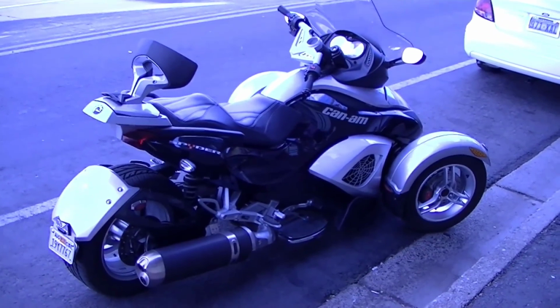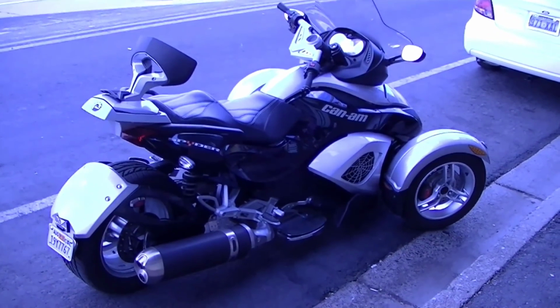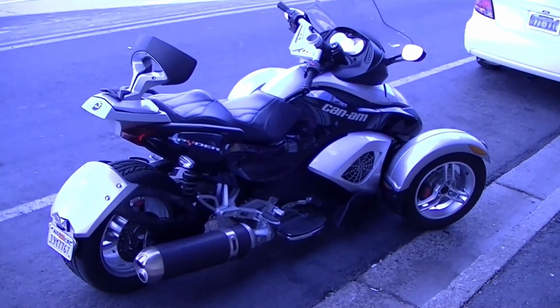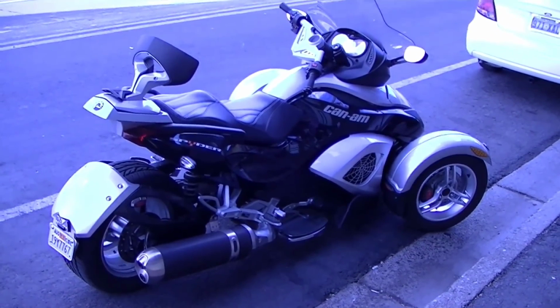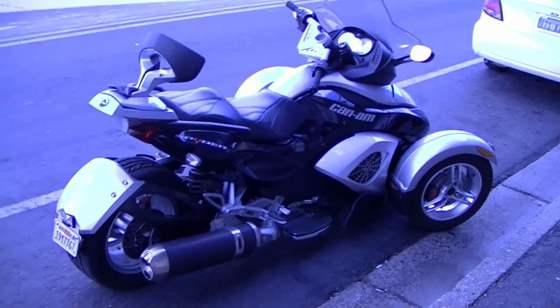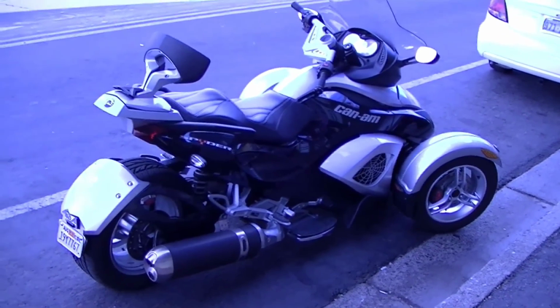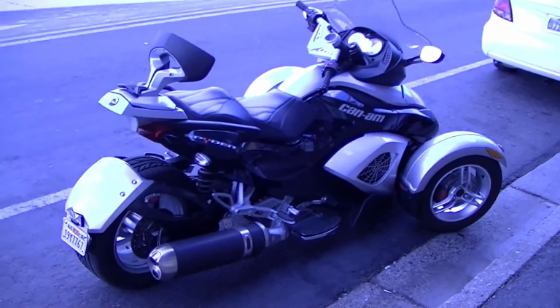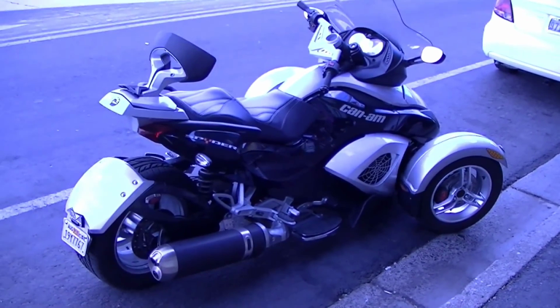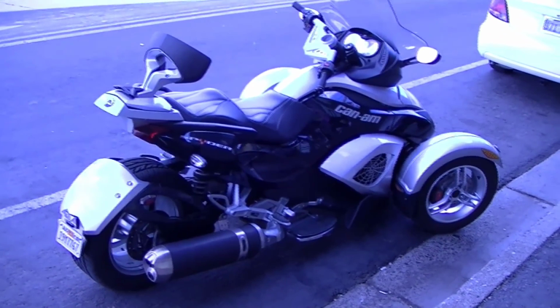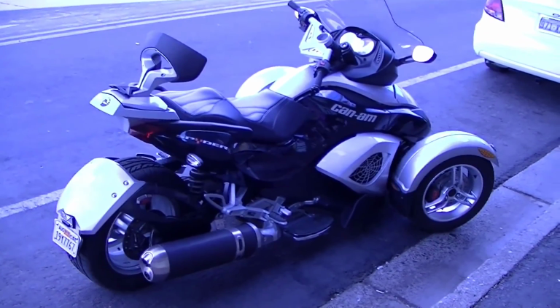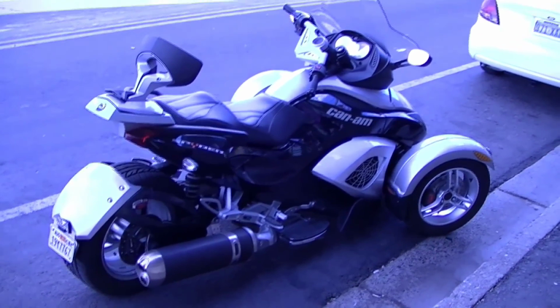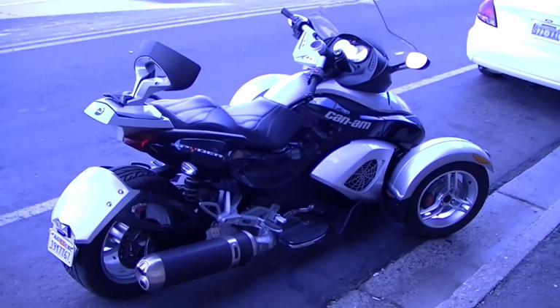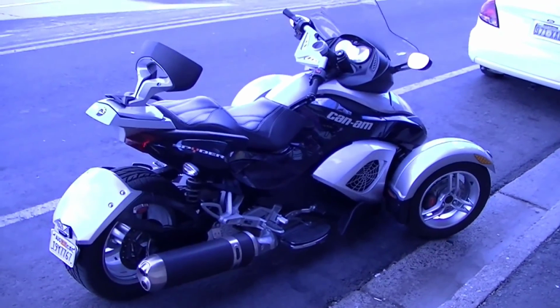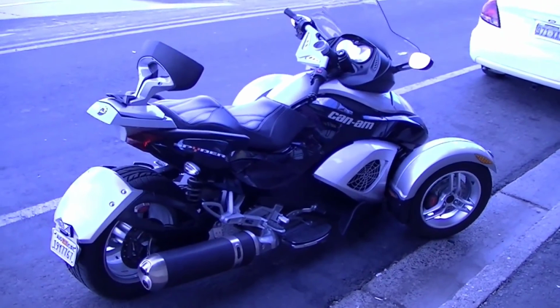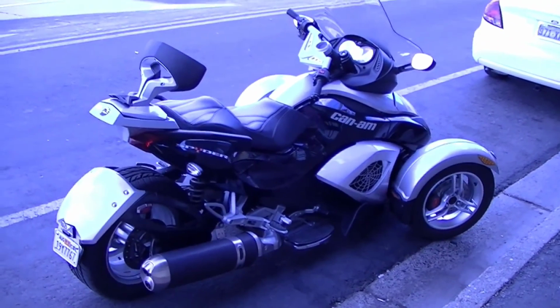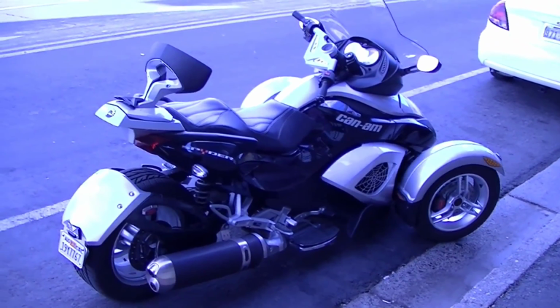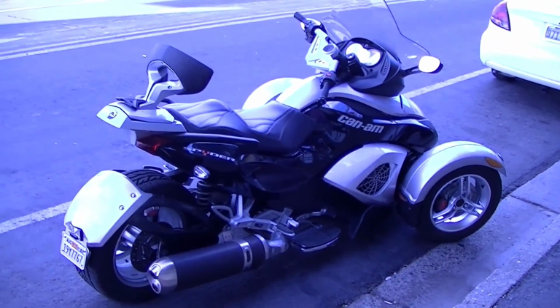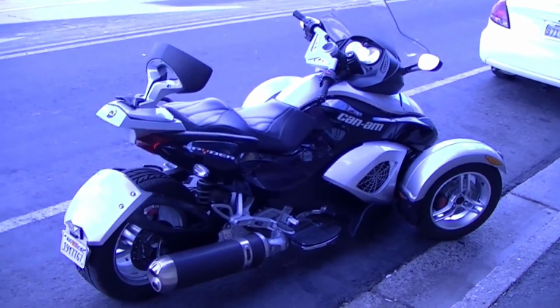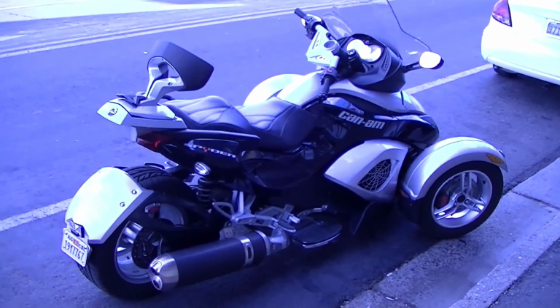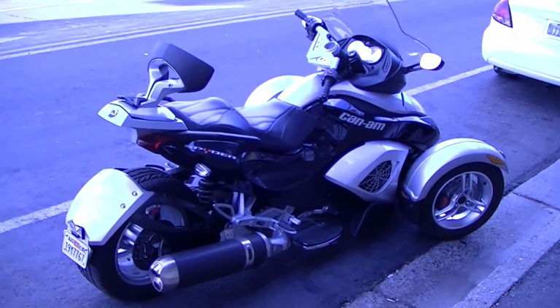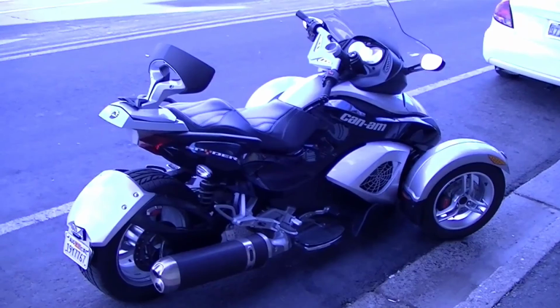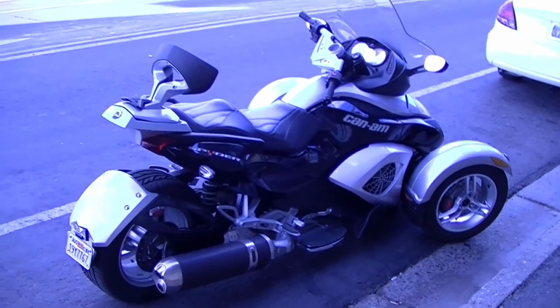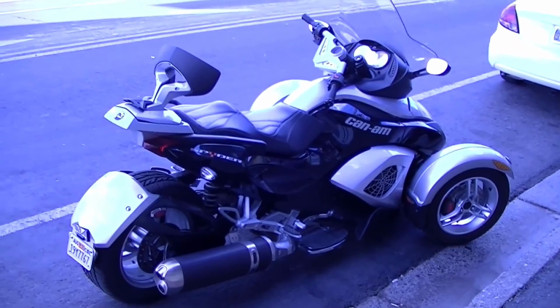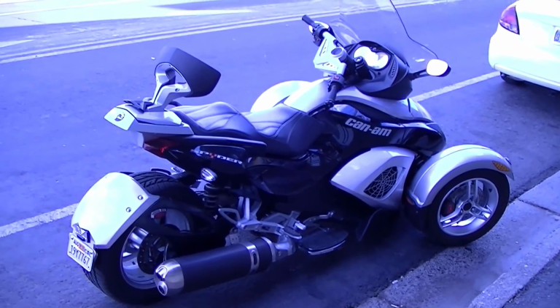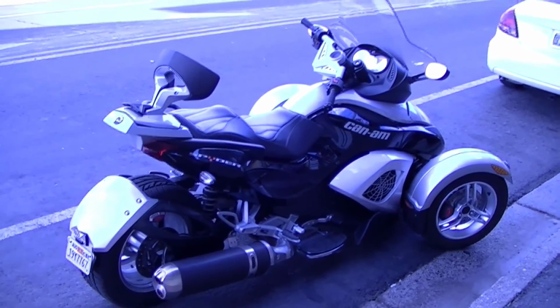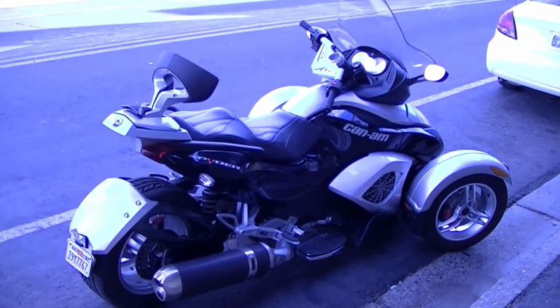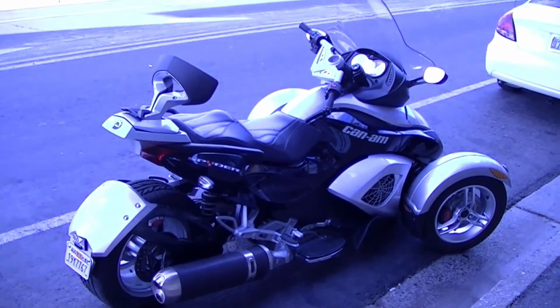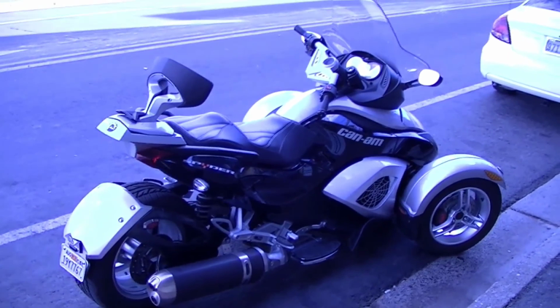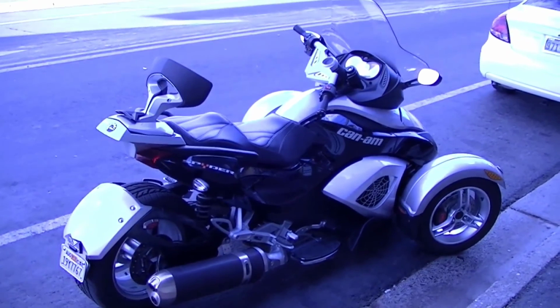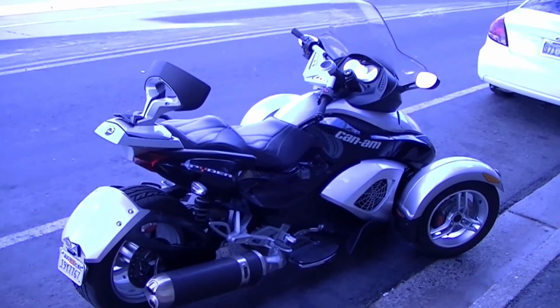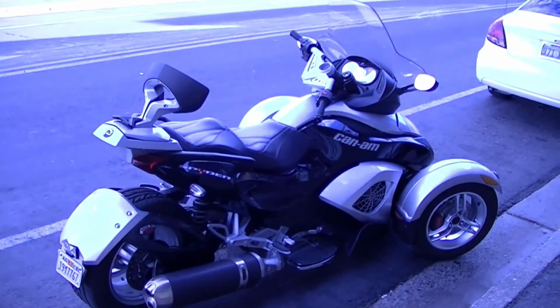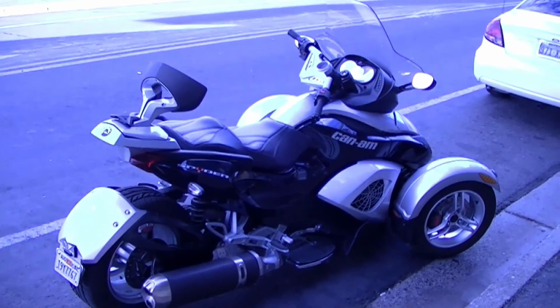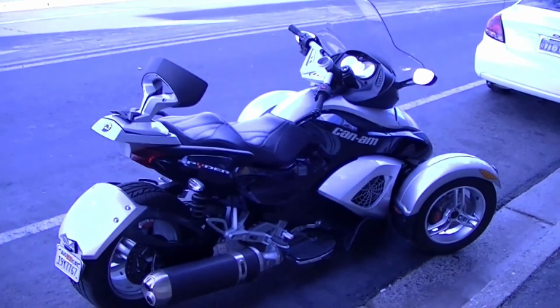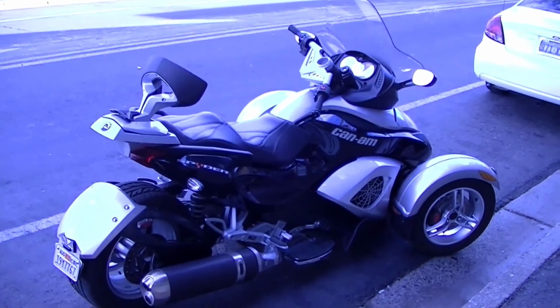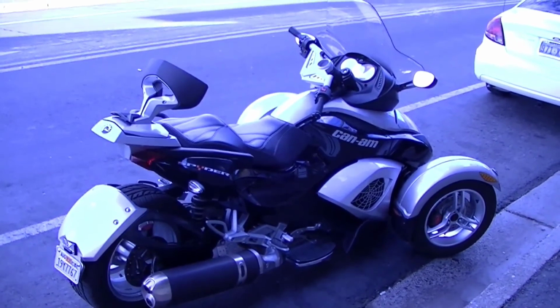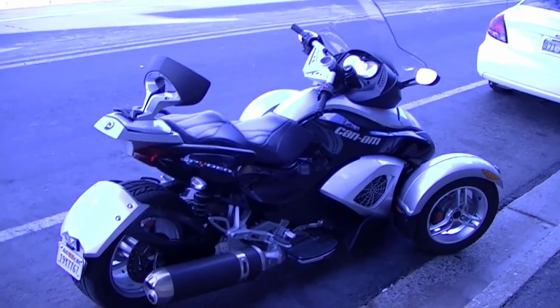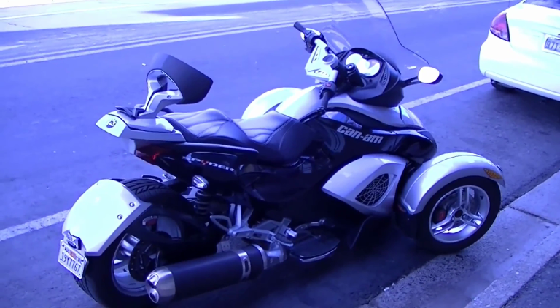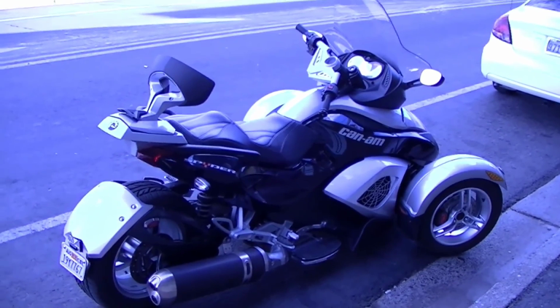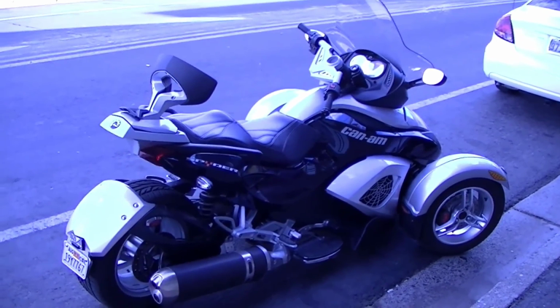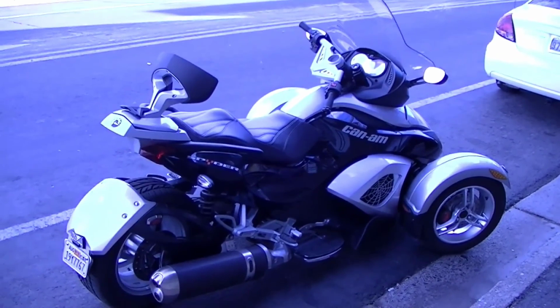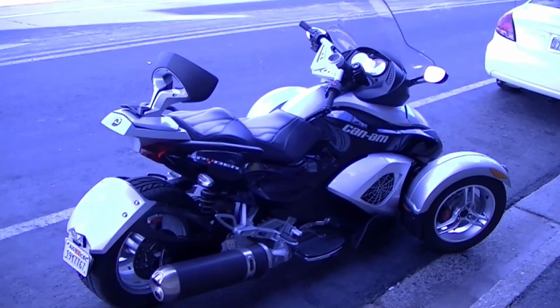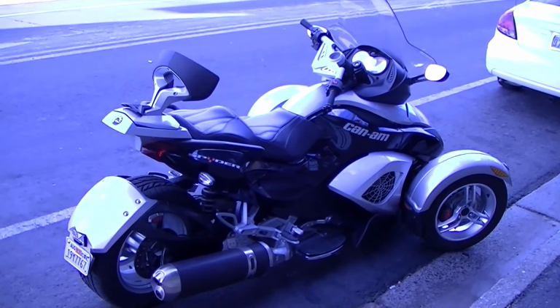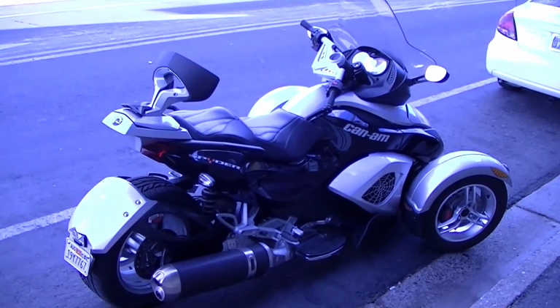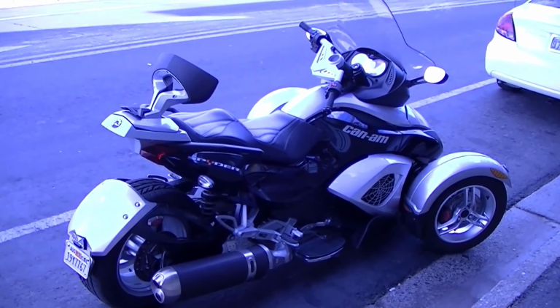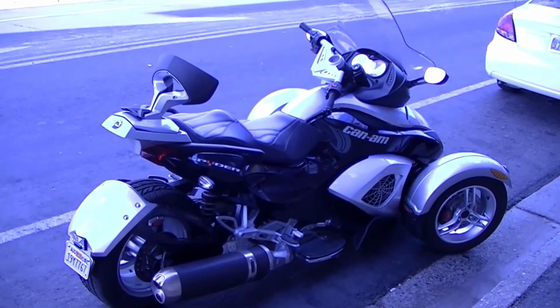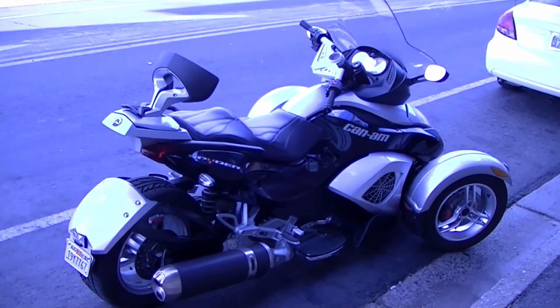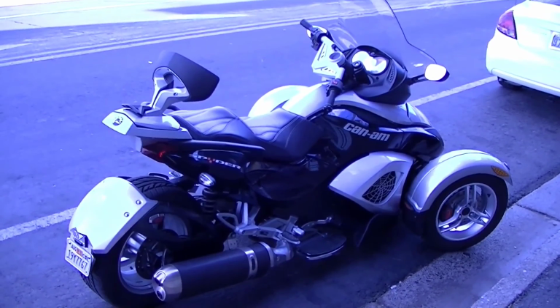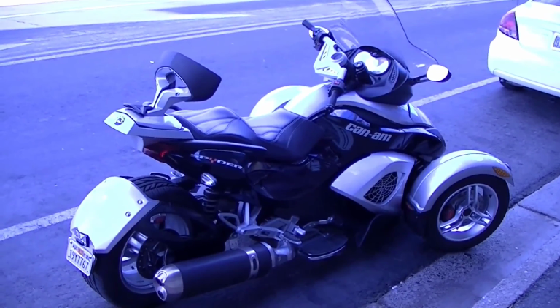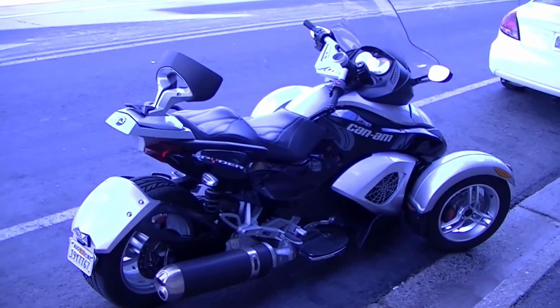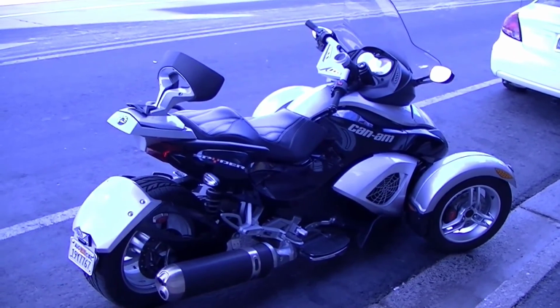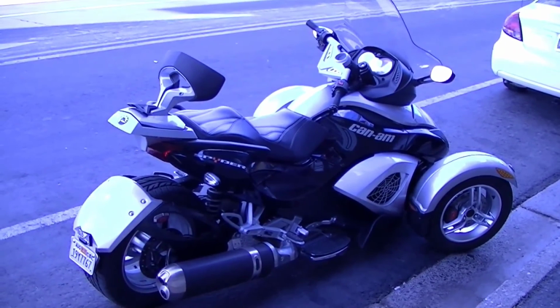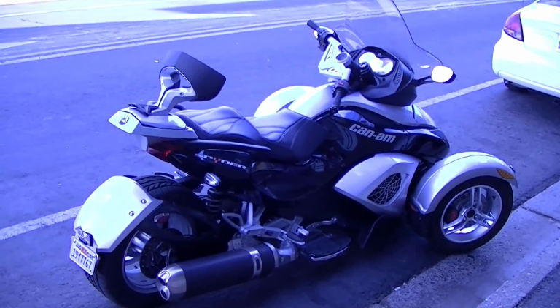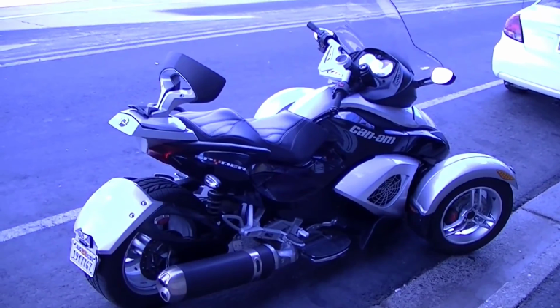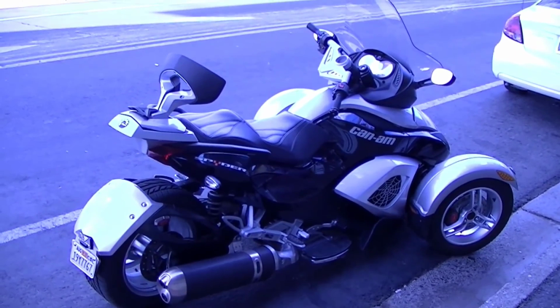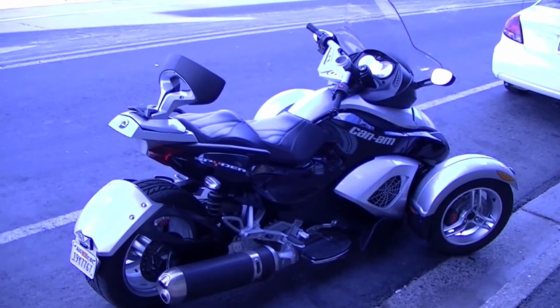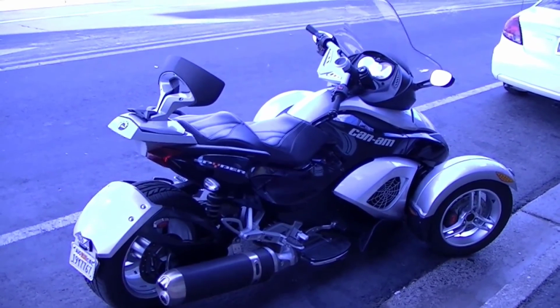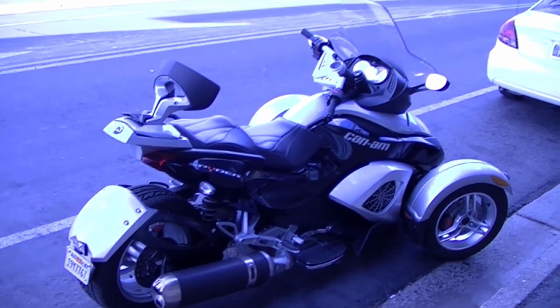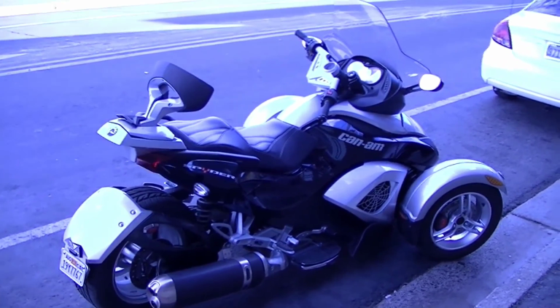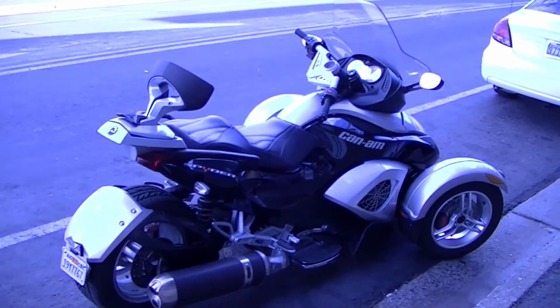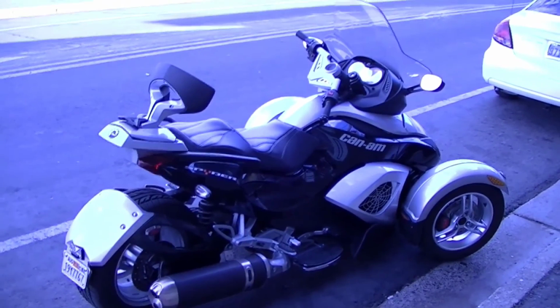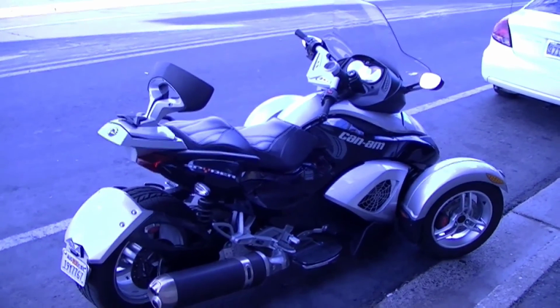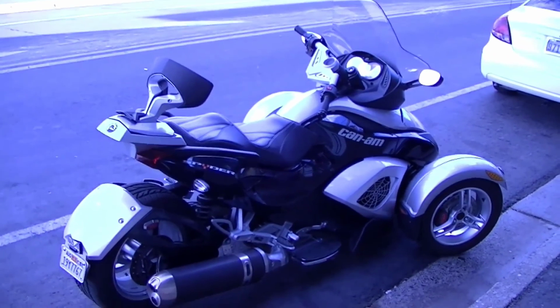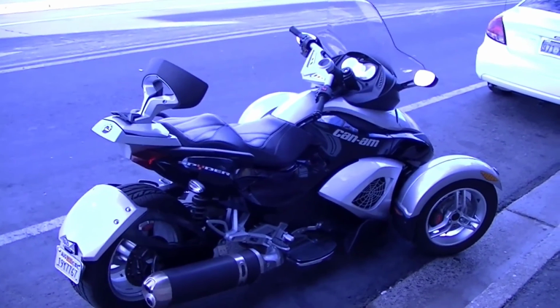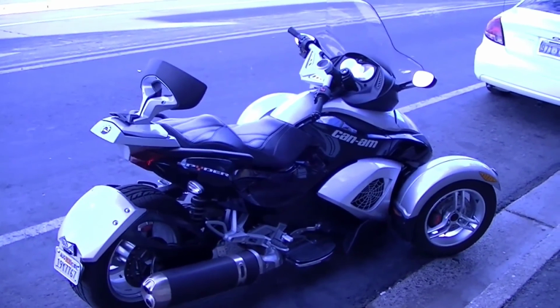Here's a Can-Am Spider. You don't see too many of these — you see more of them now, but they're pretty cool. I'd like to know what it is to ride one.